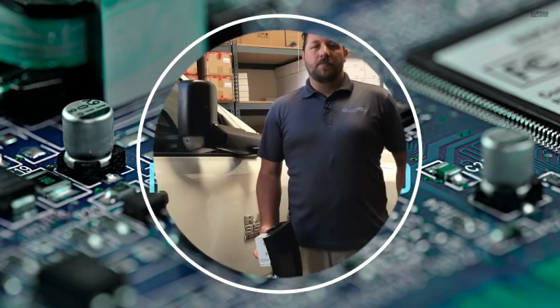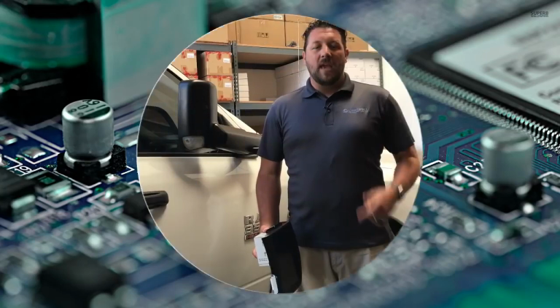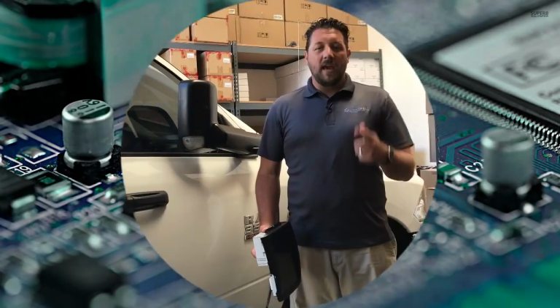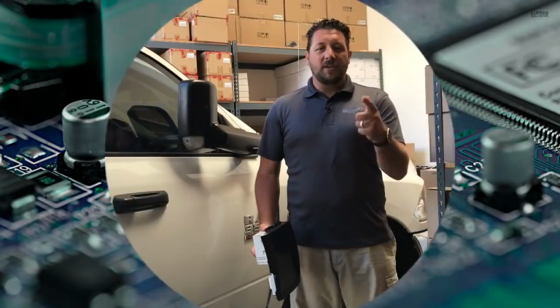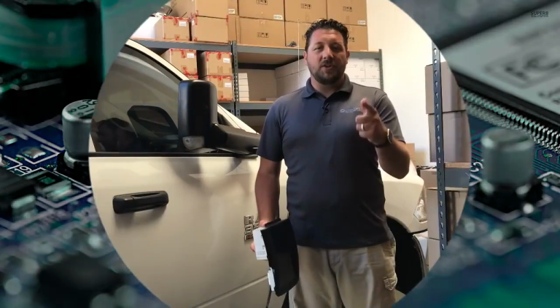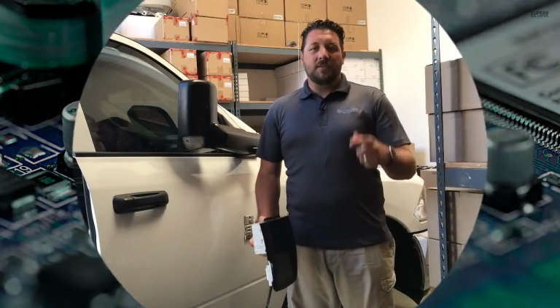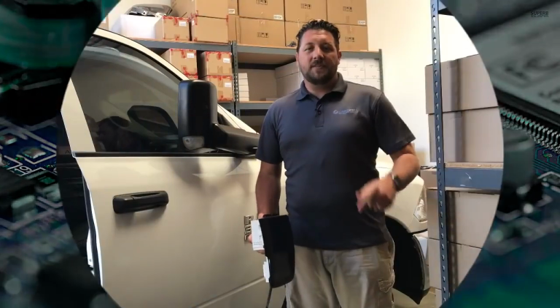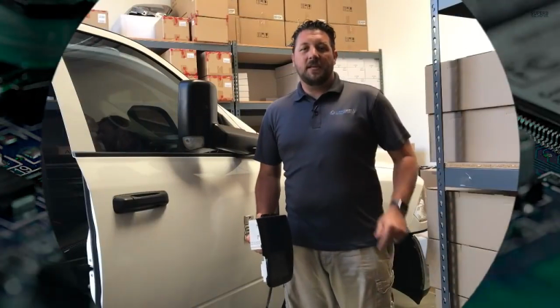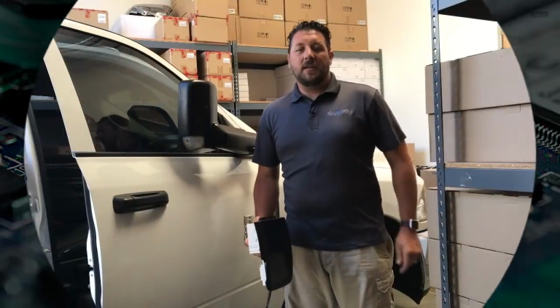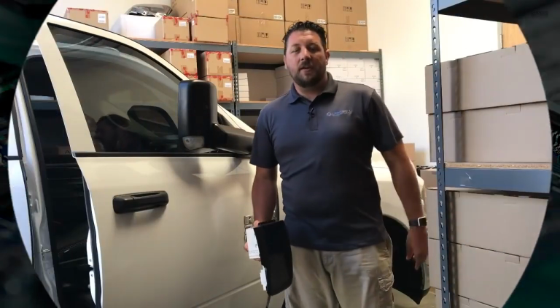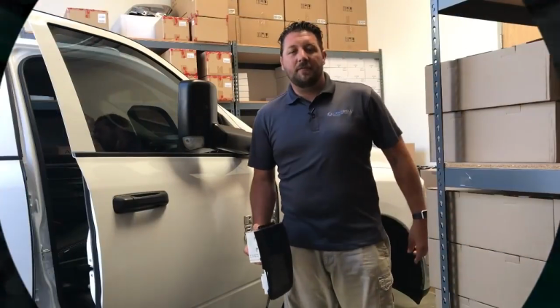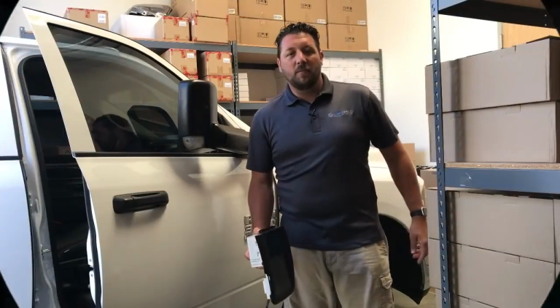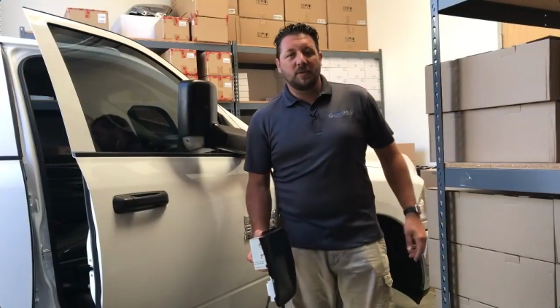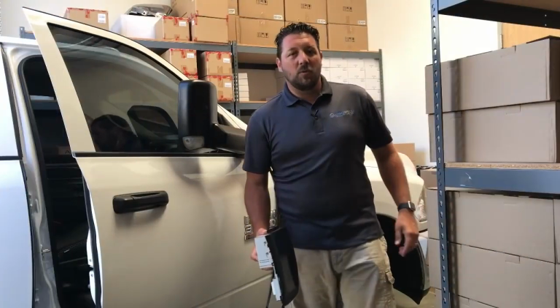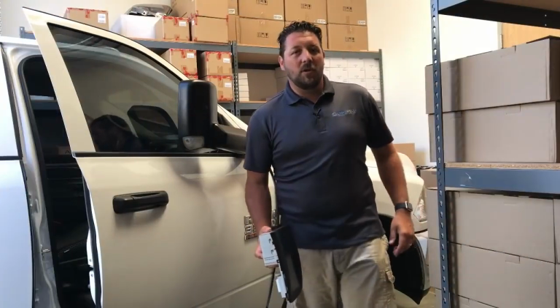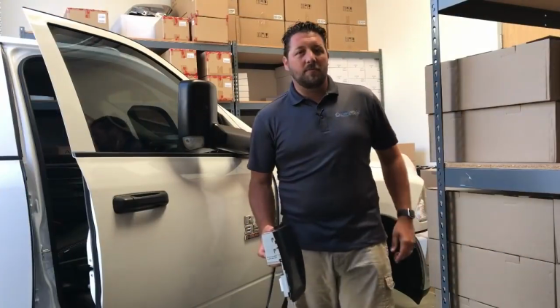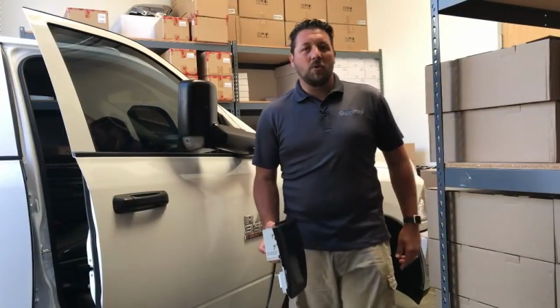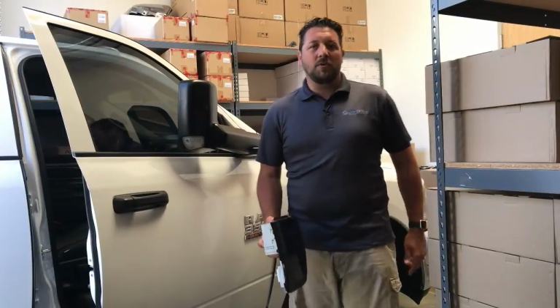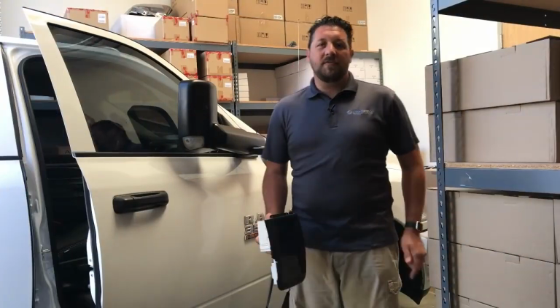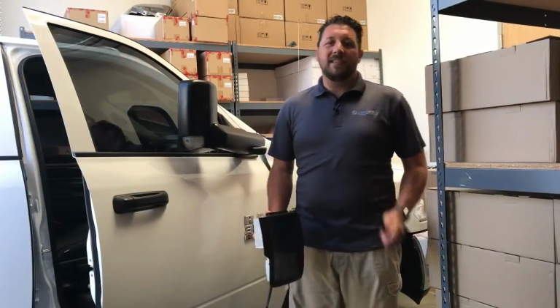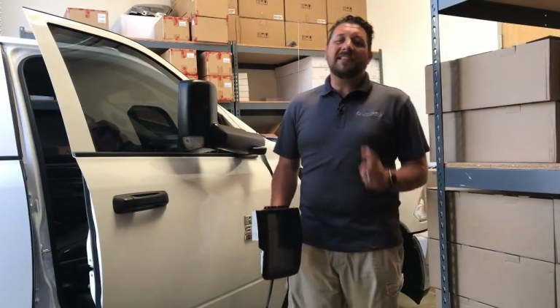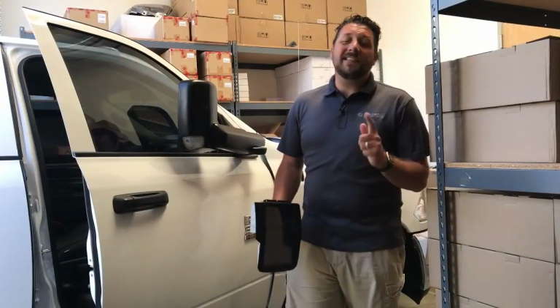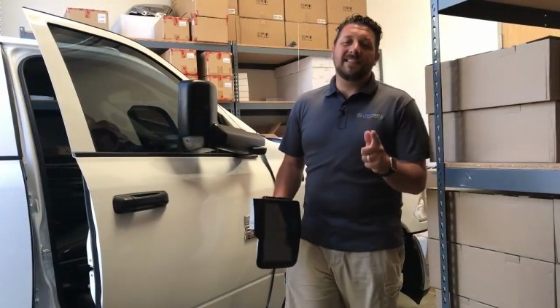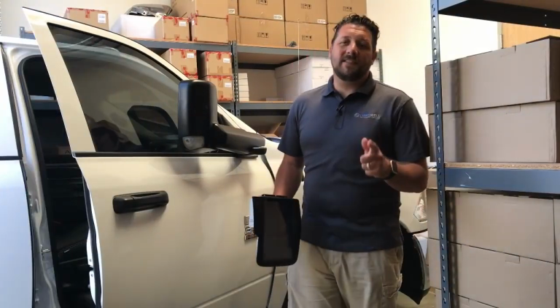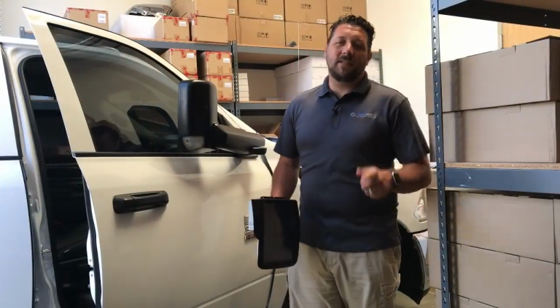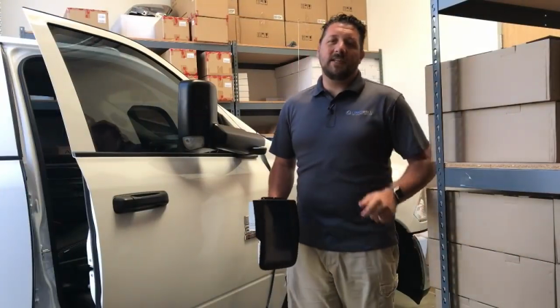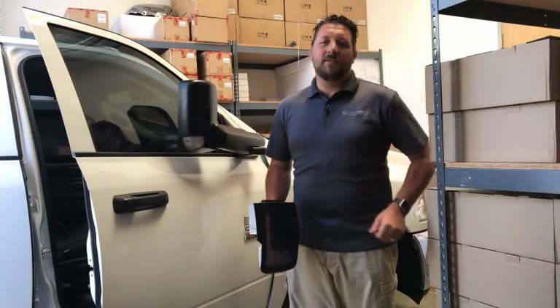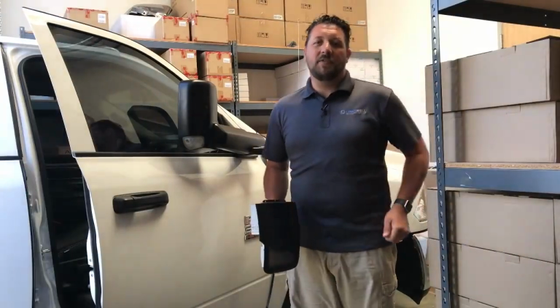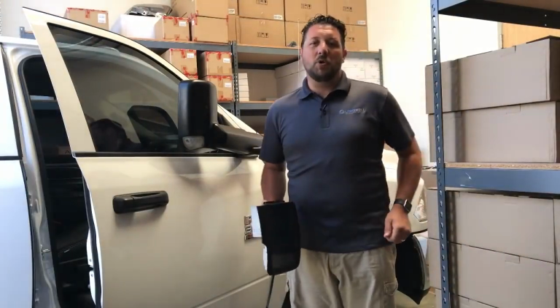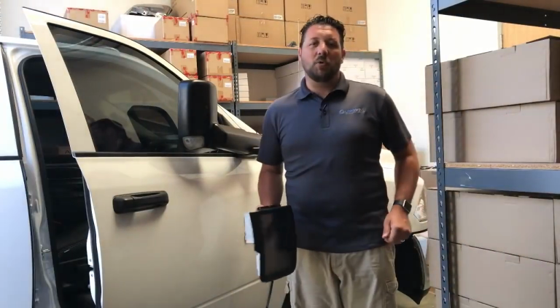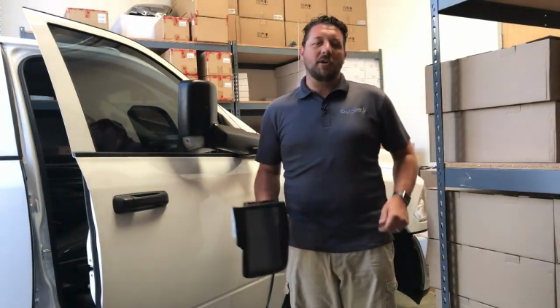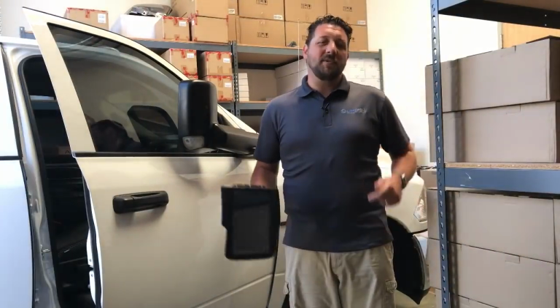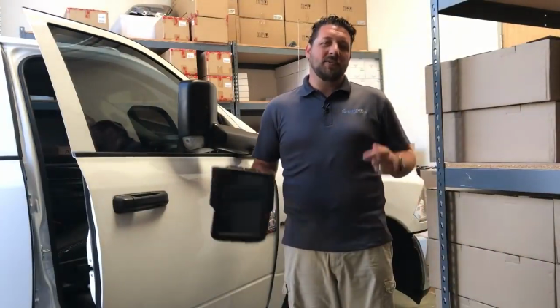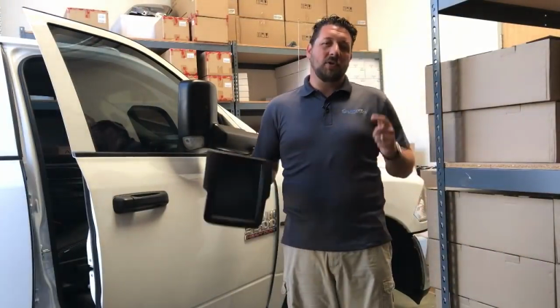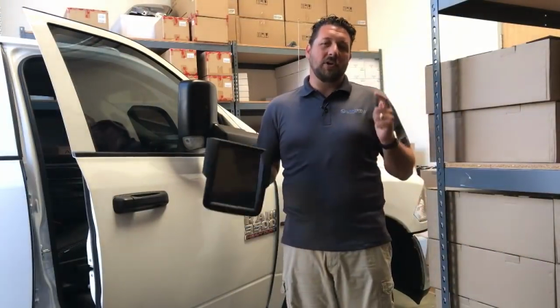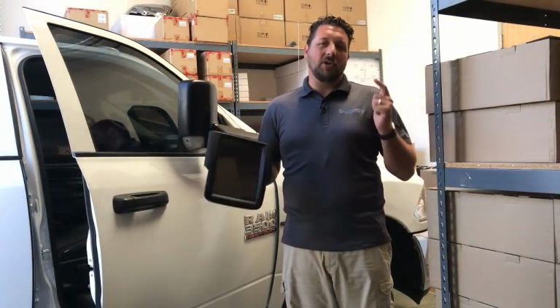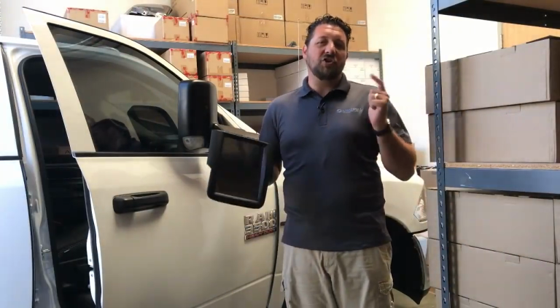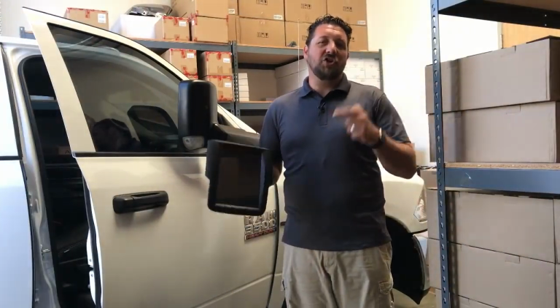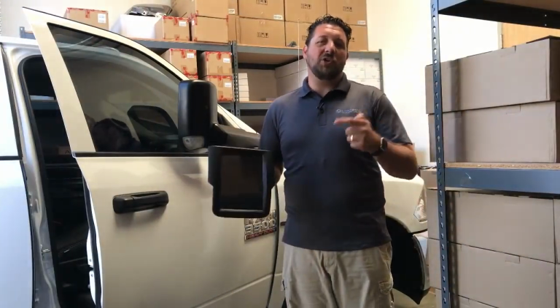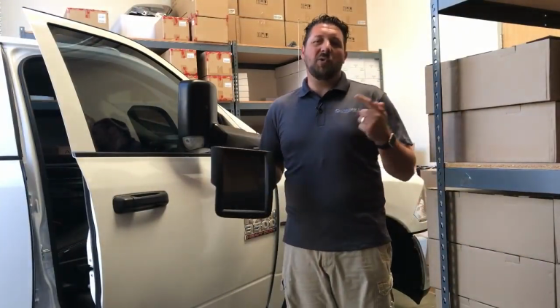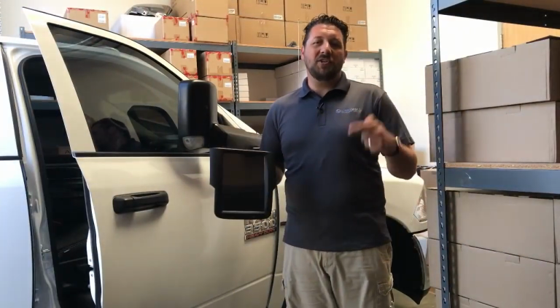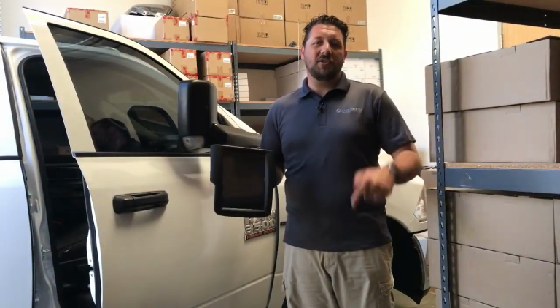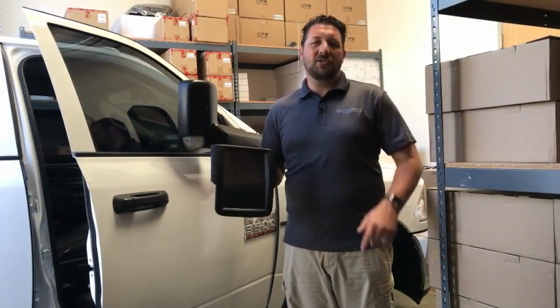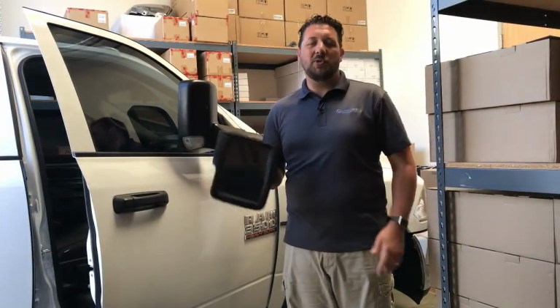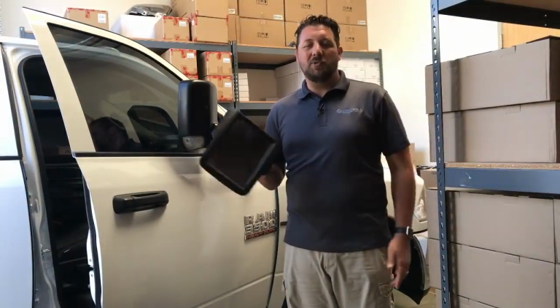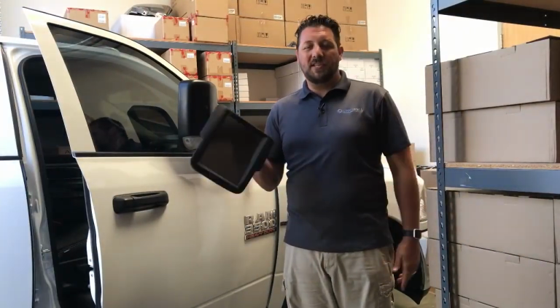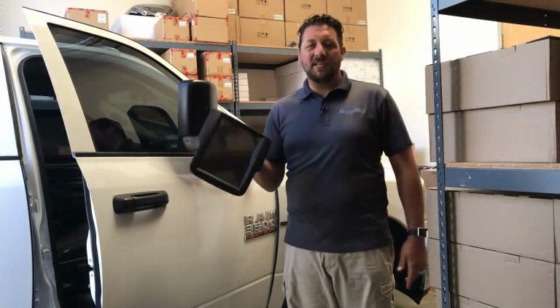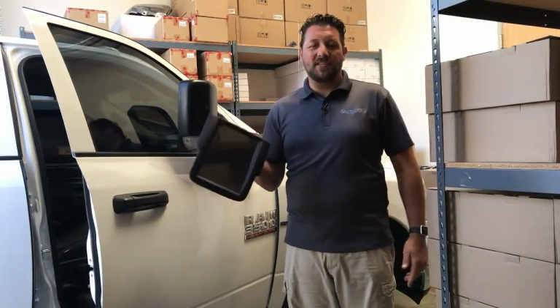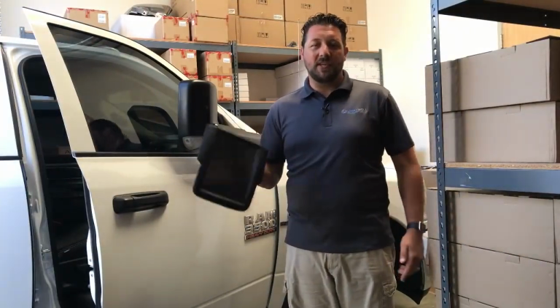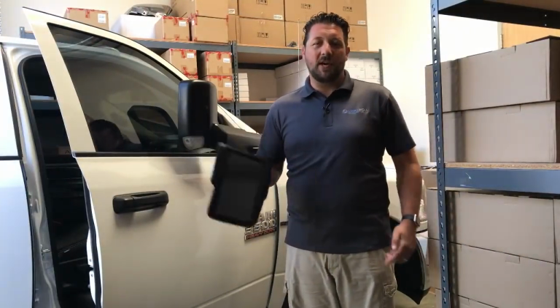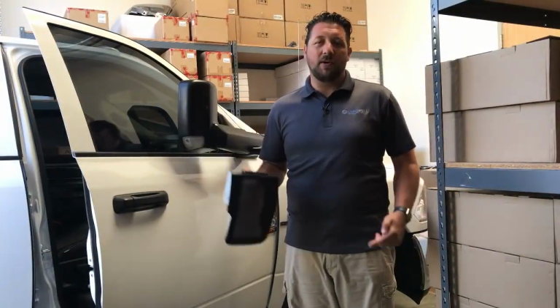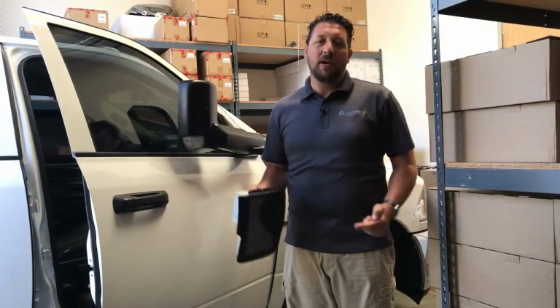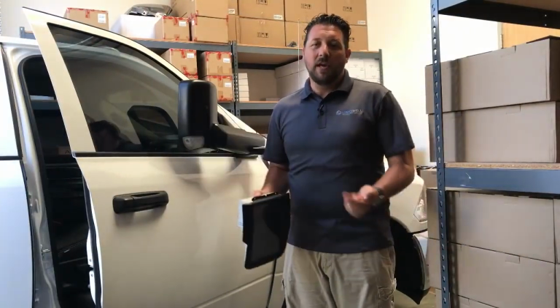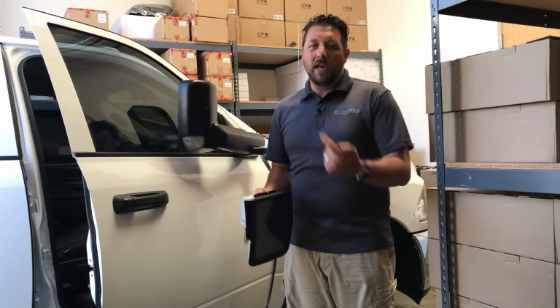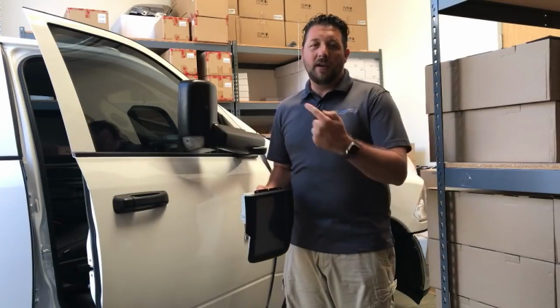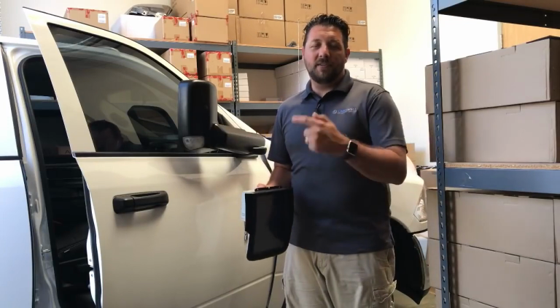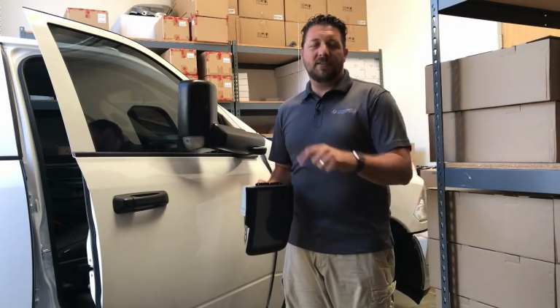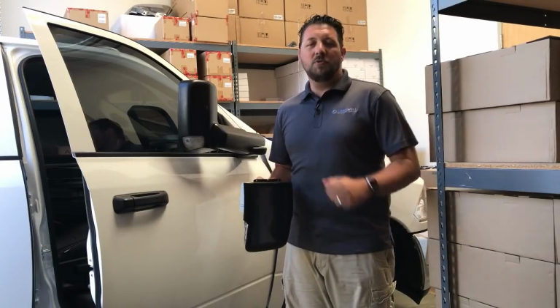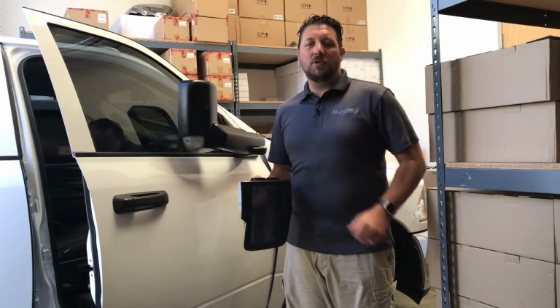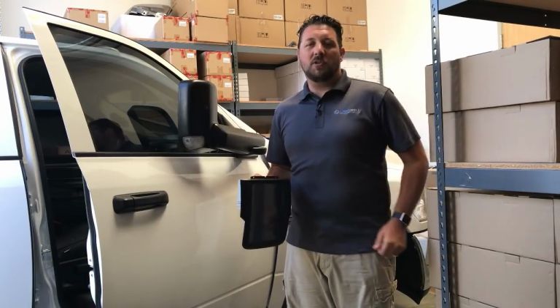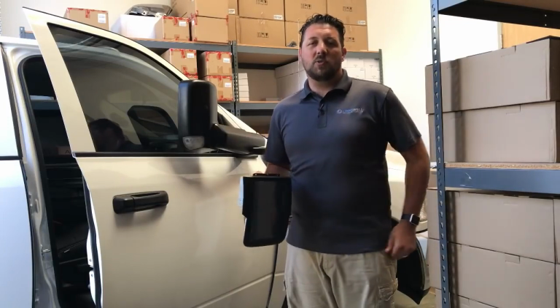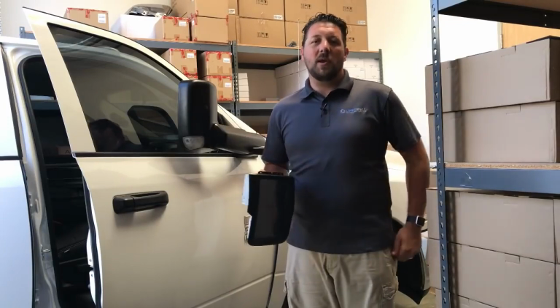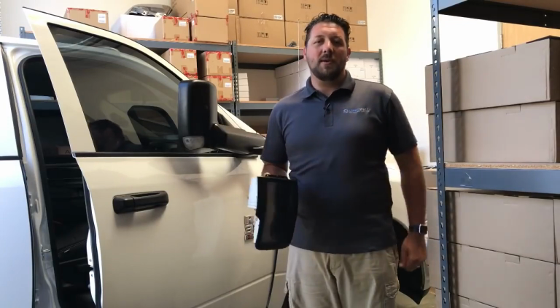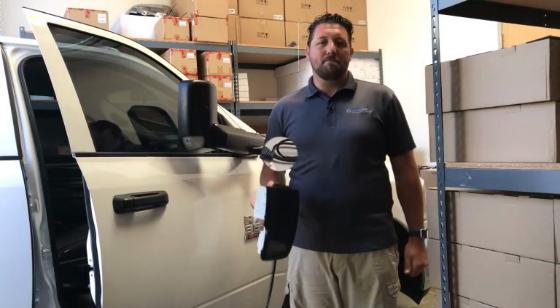Hey, John the Tech here from Link's Wall Automotive. In this installation video, we're going to be installing our Generation 2 T-Style into this new Dodge Ram.